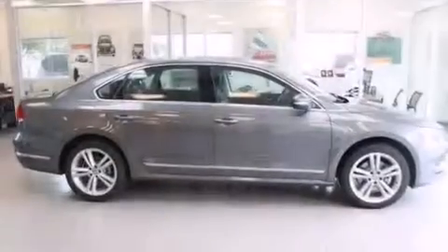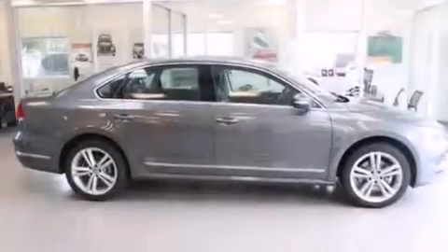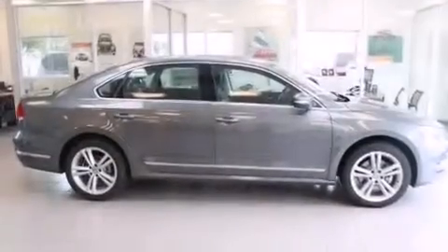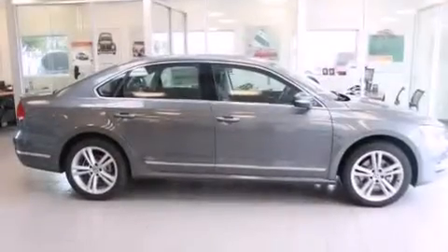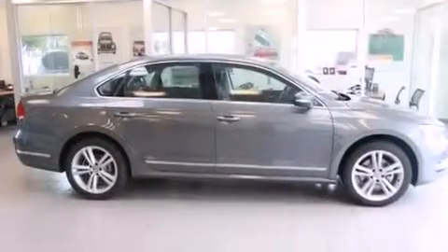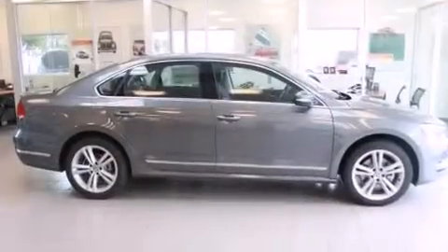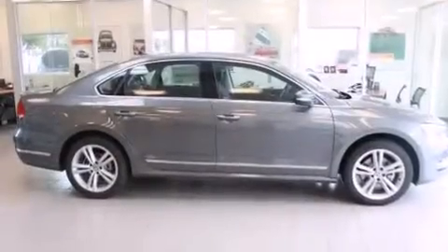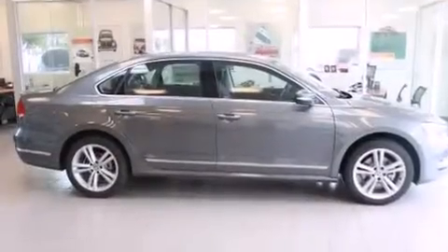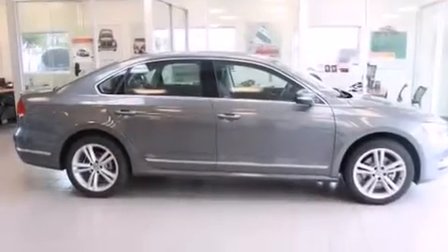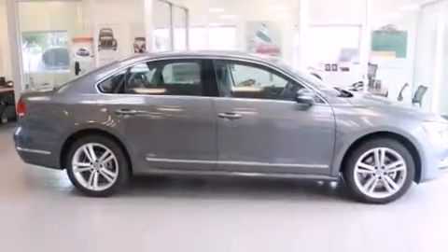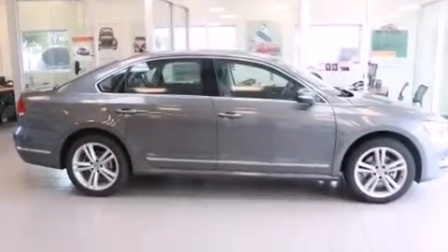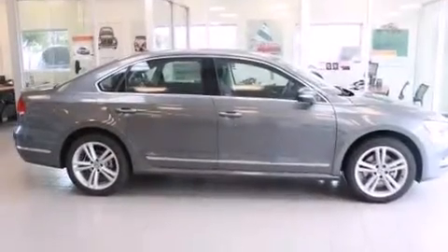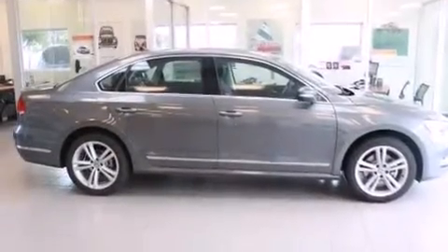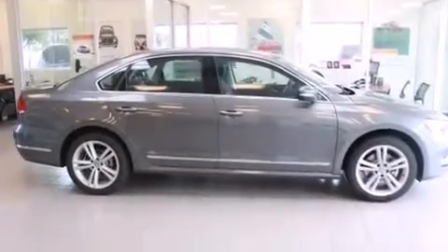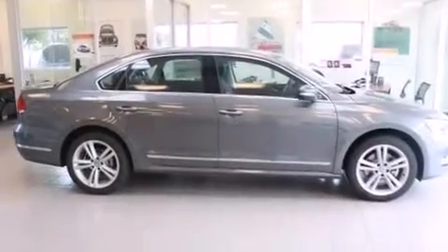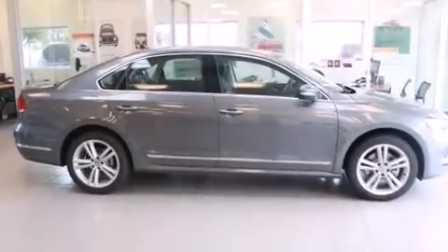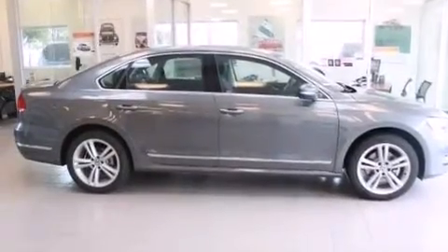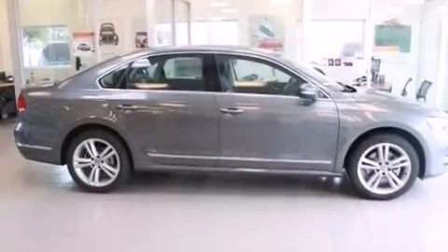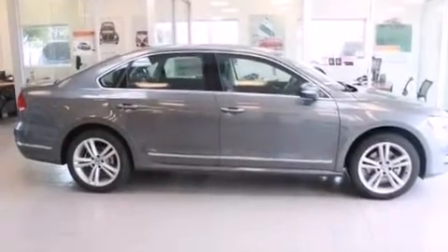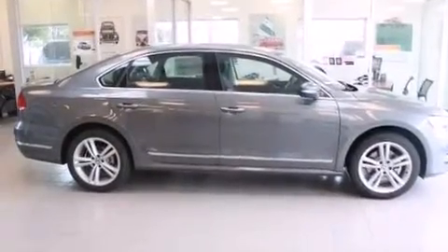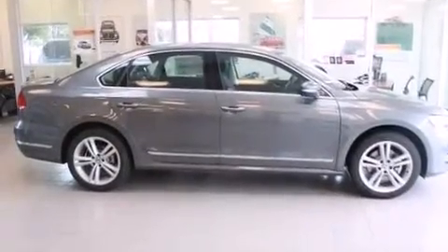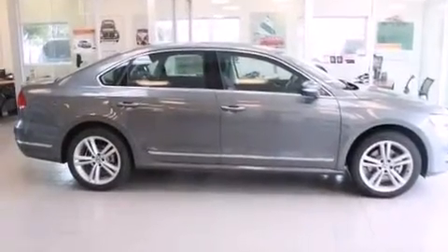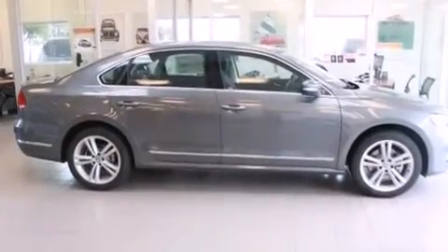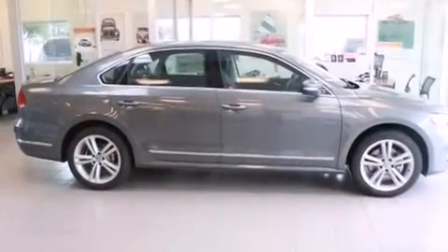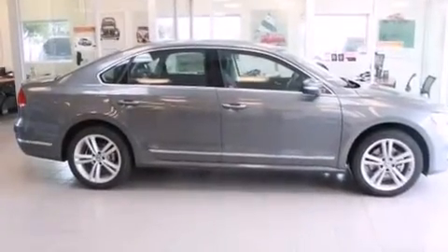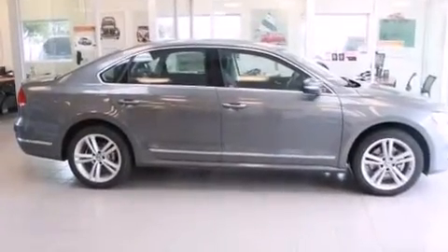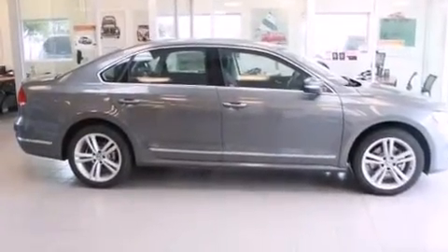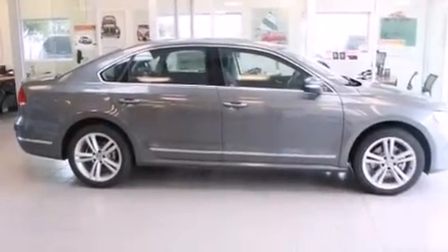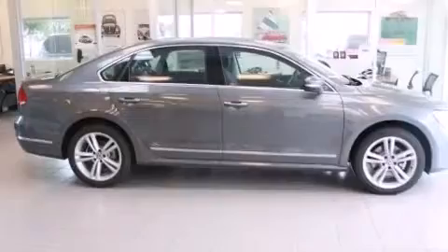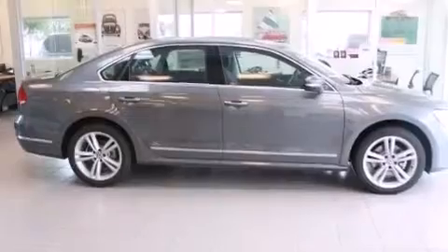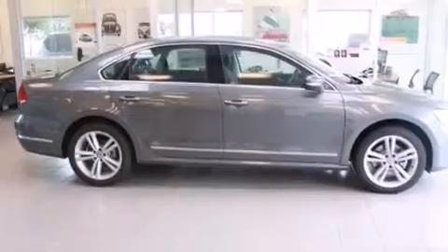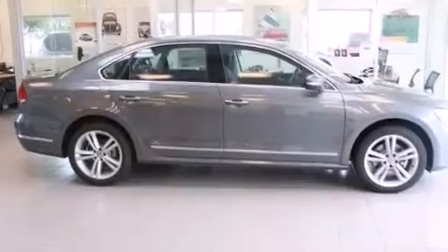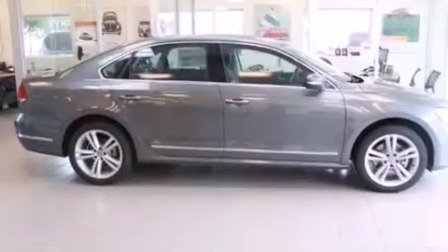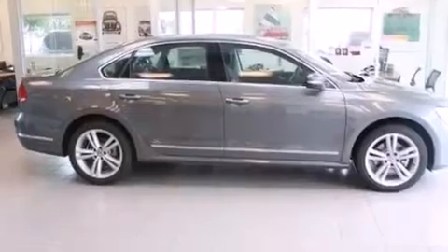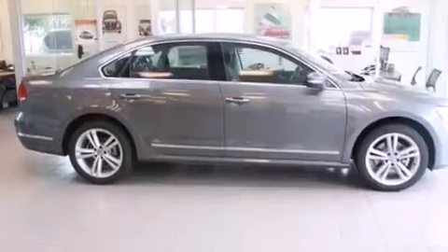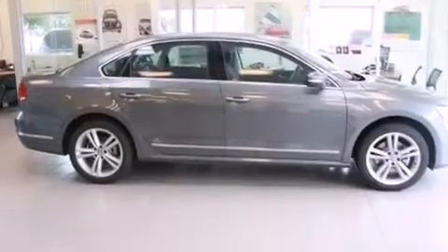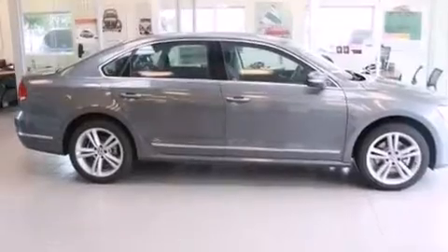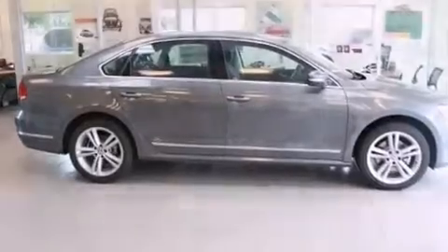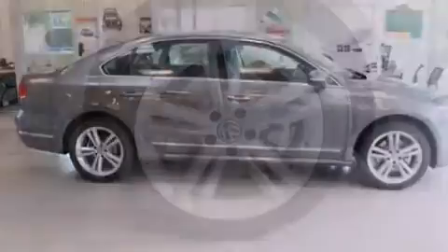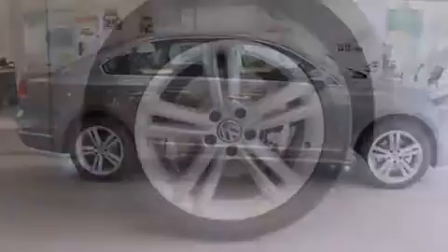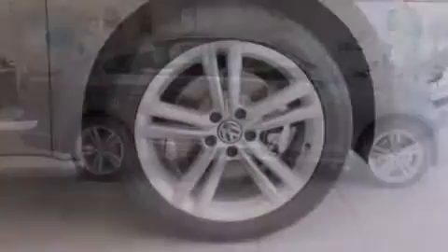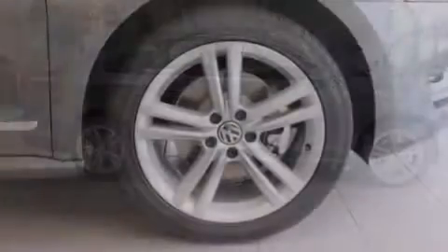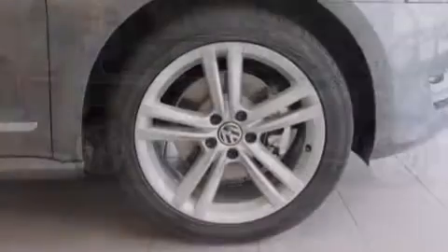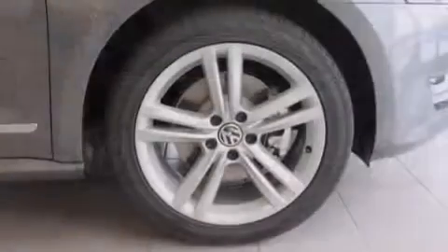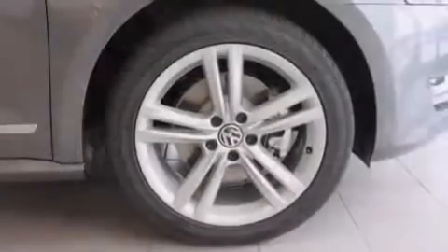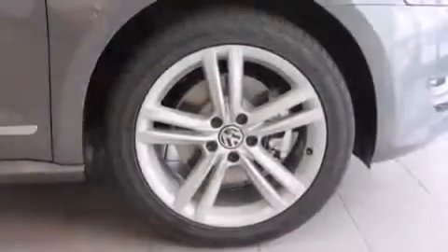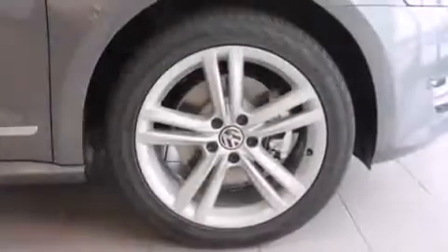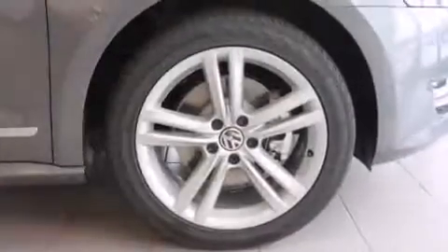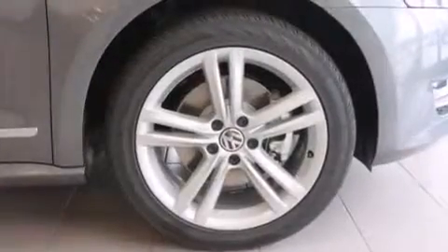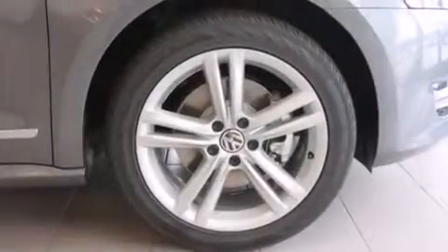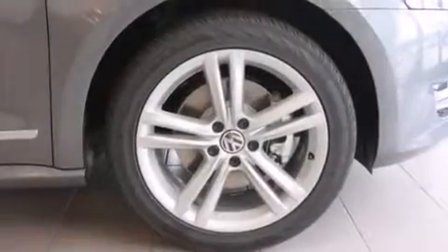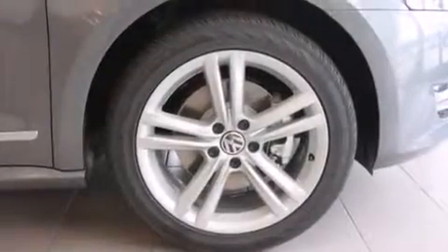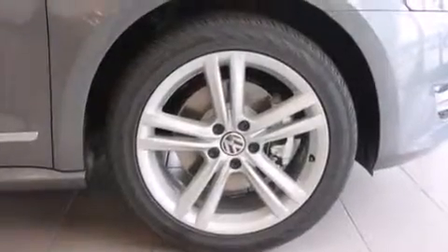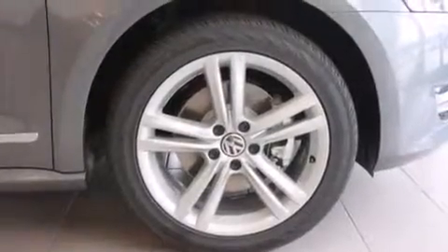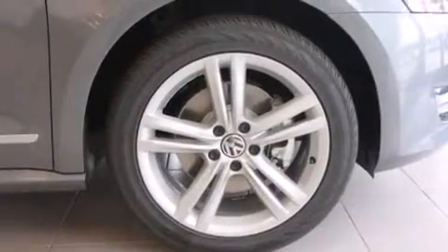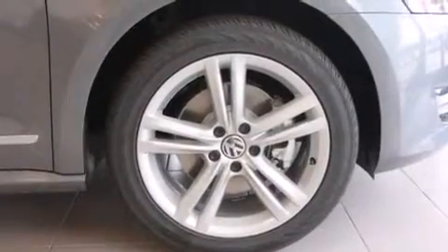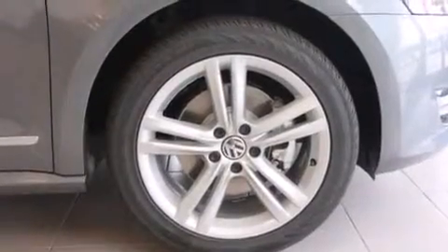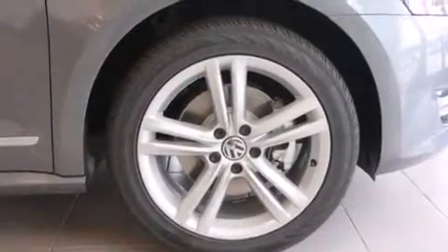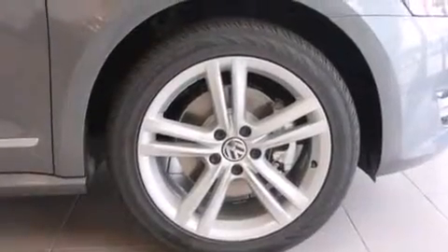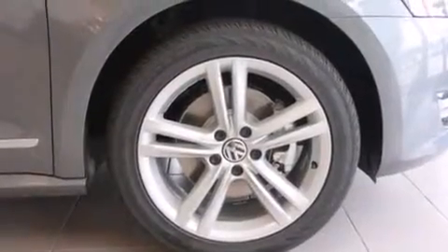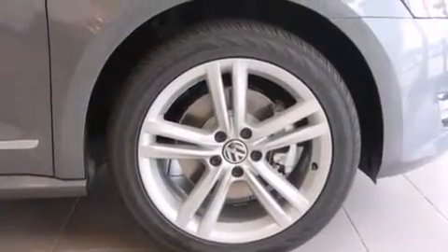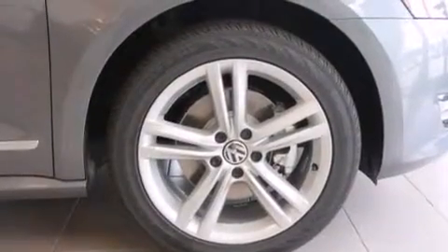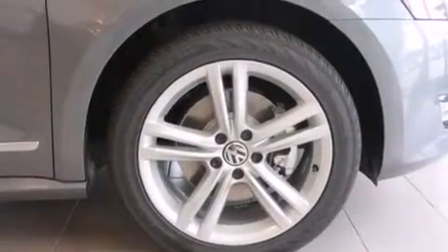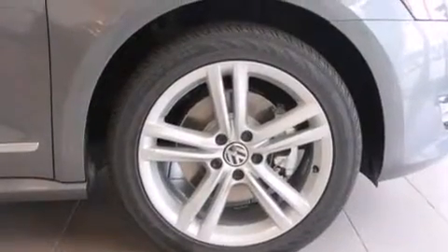With an EPA estimated rating of 40 miles per gallon on the highway, this automobile pays off in the long run.